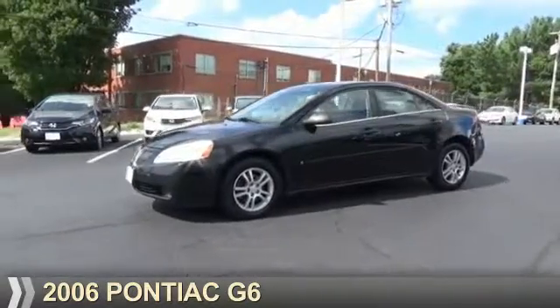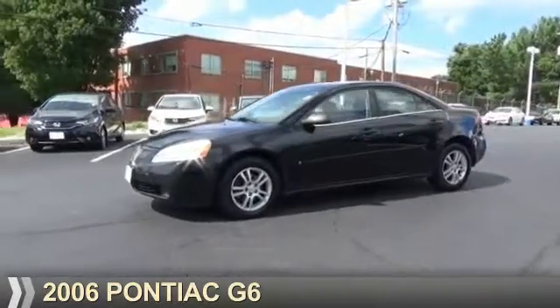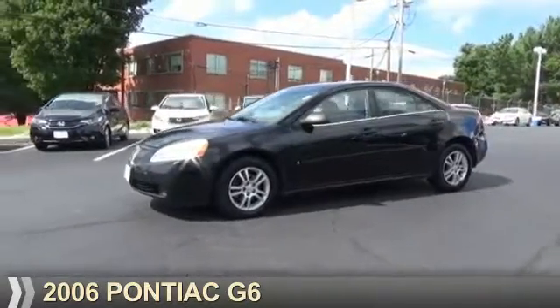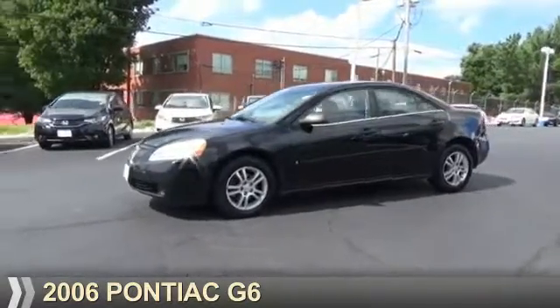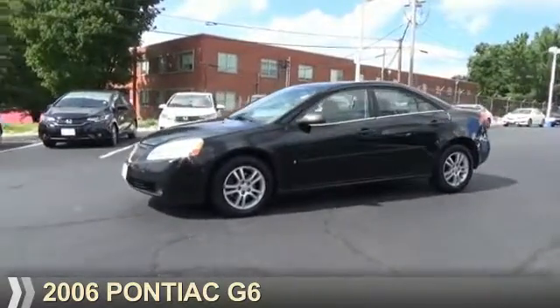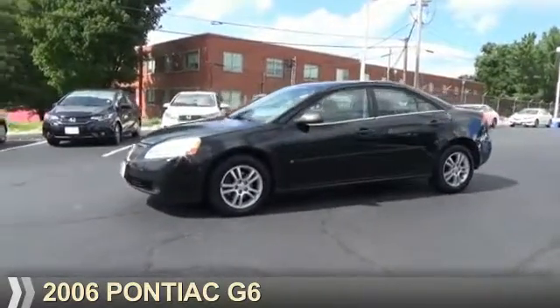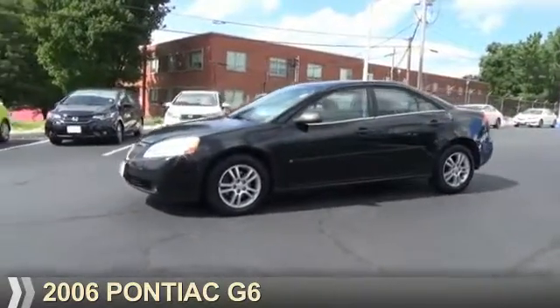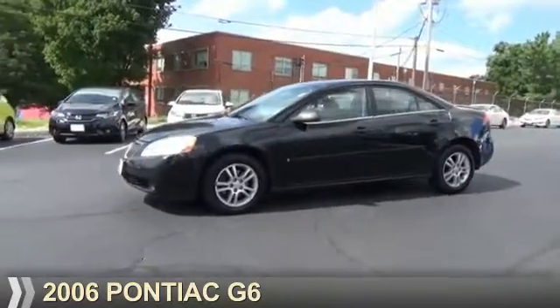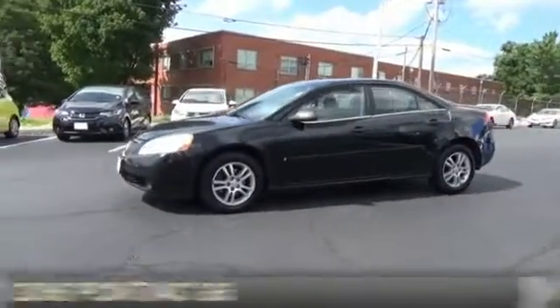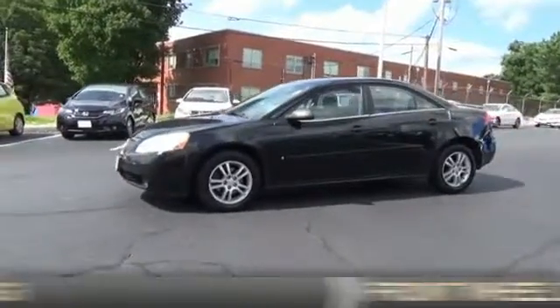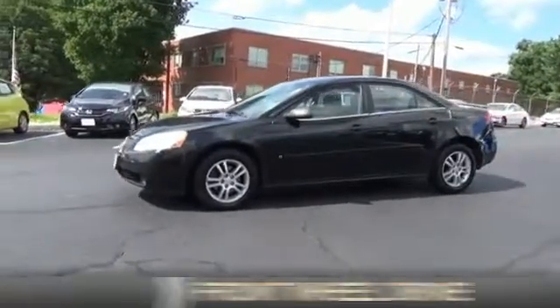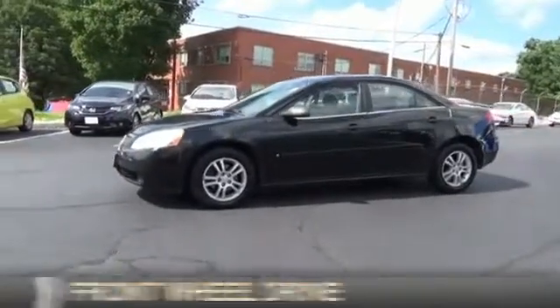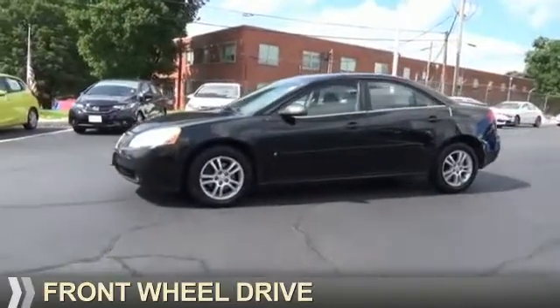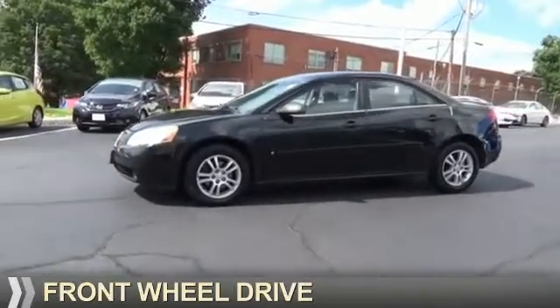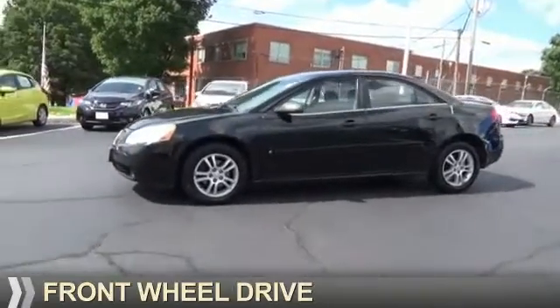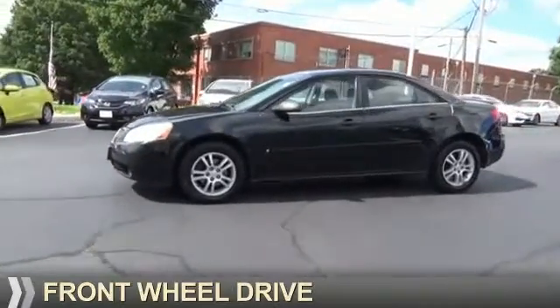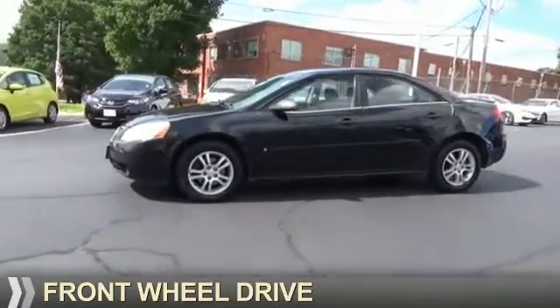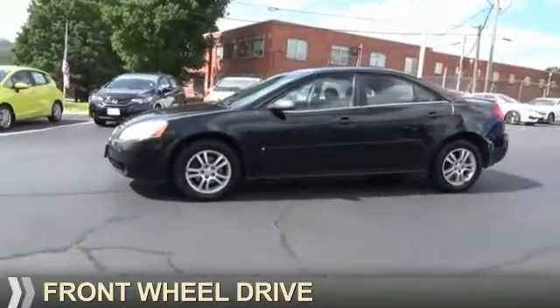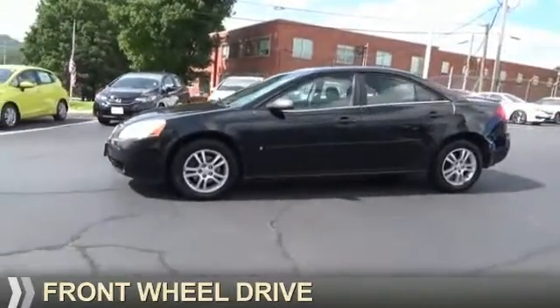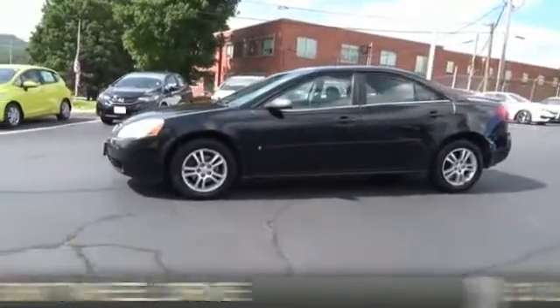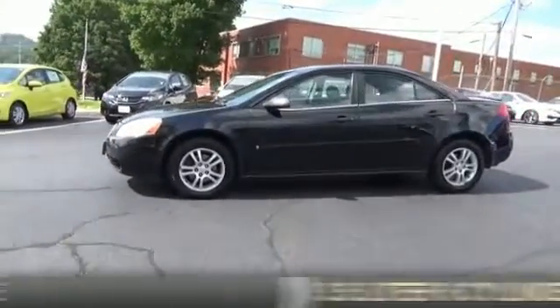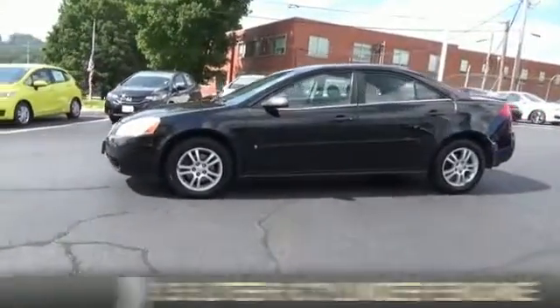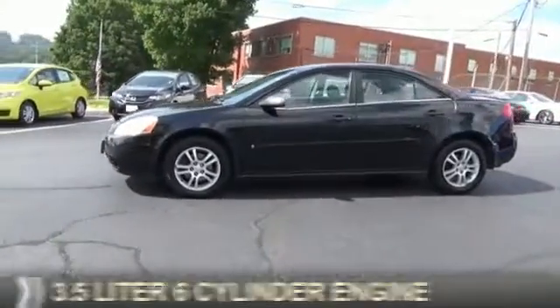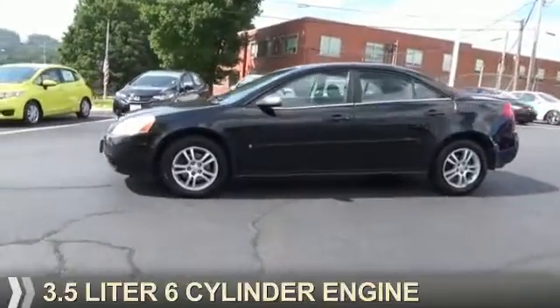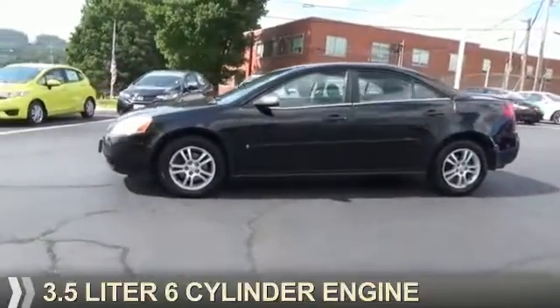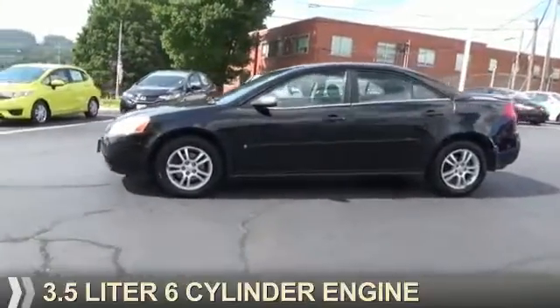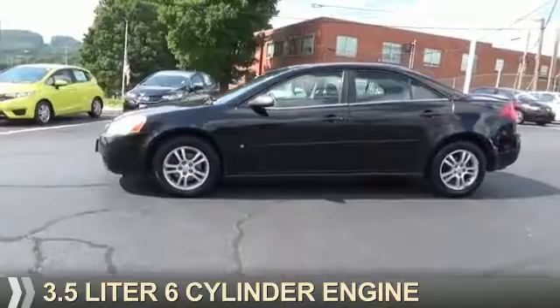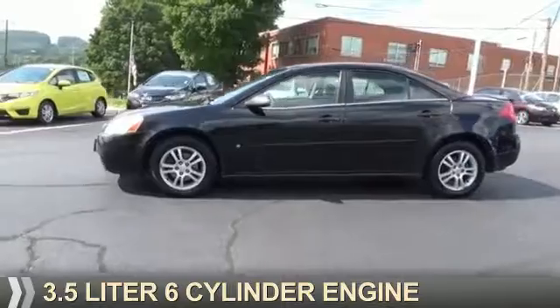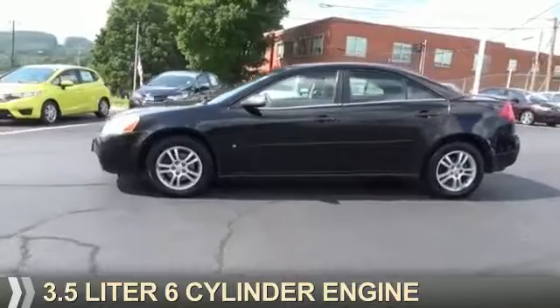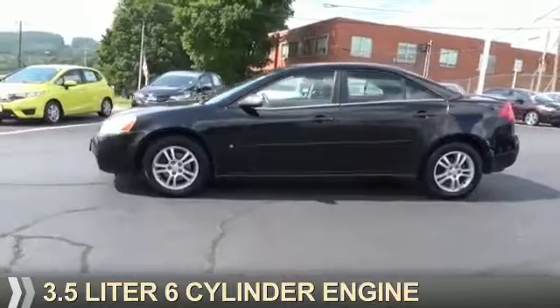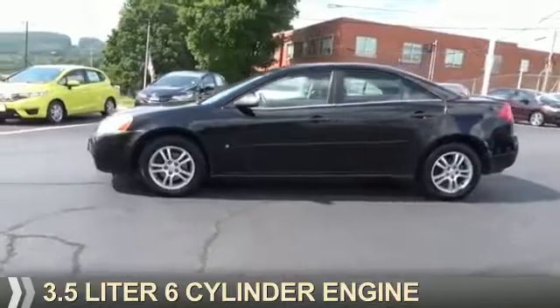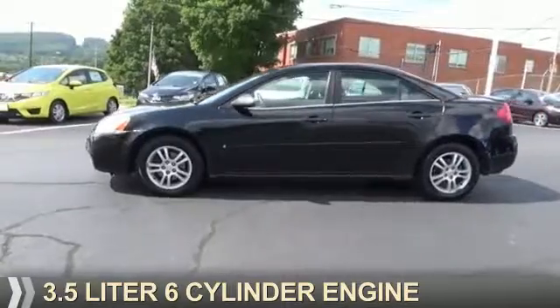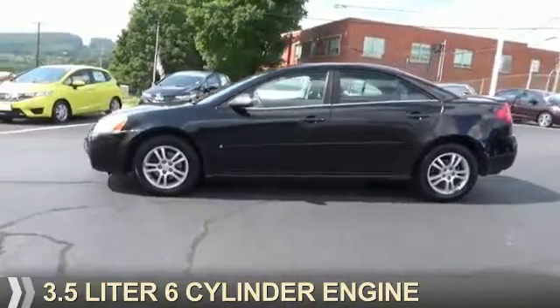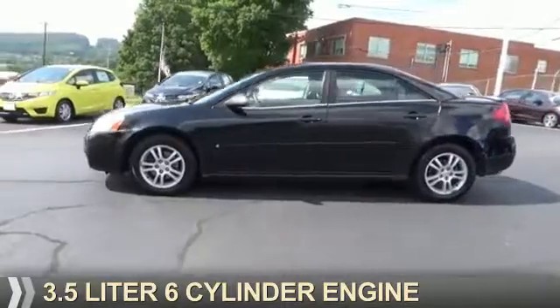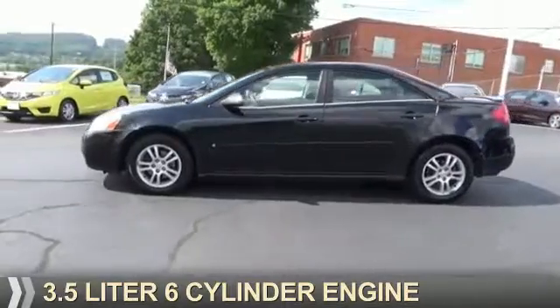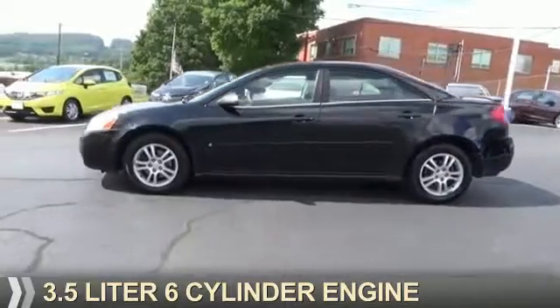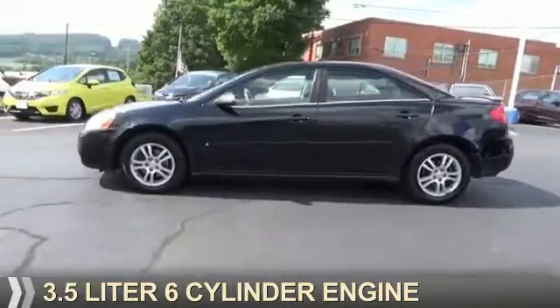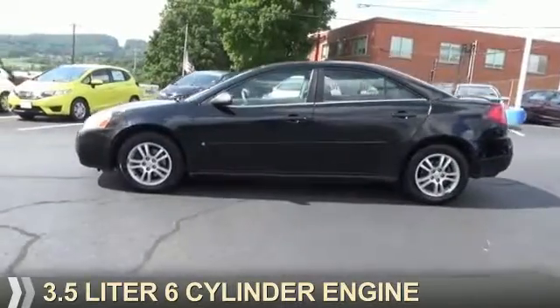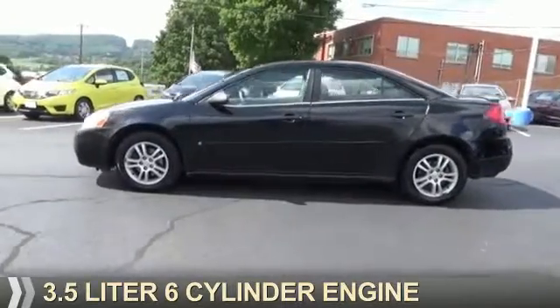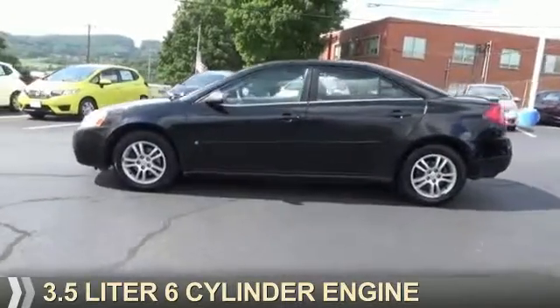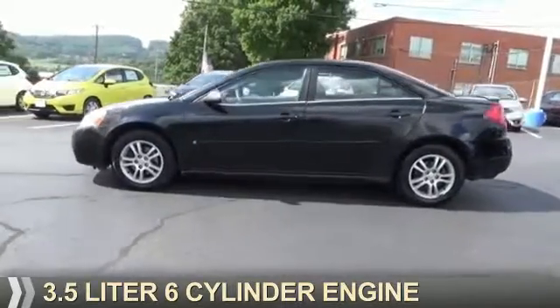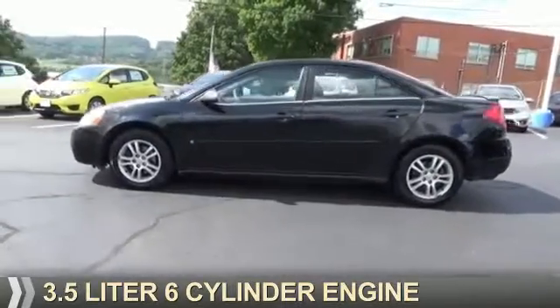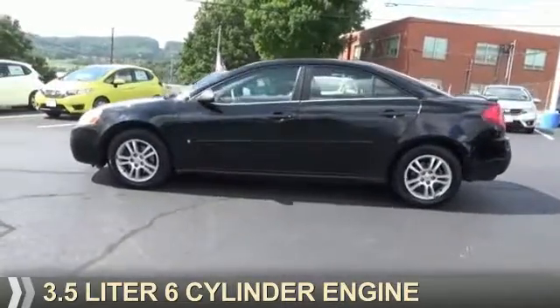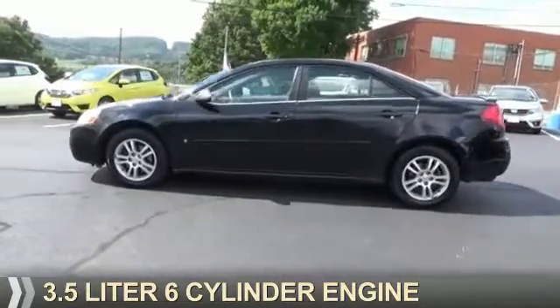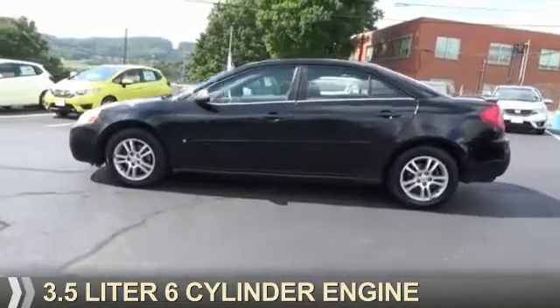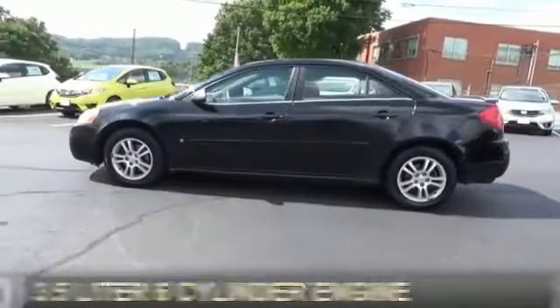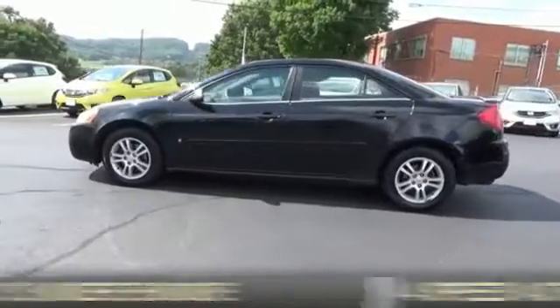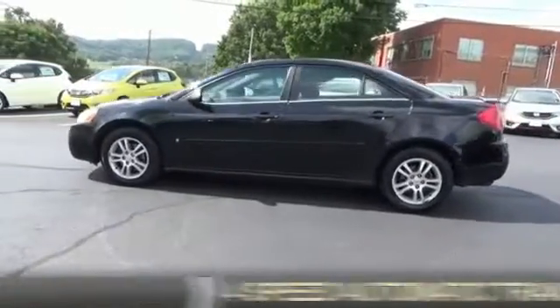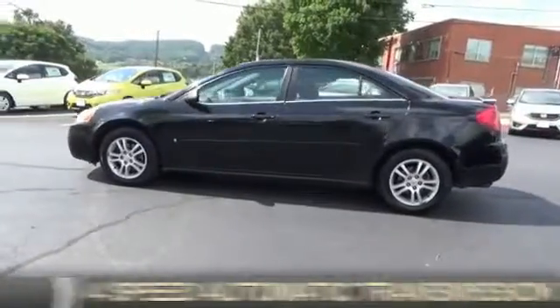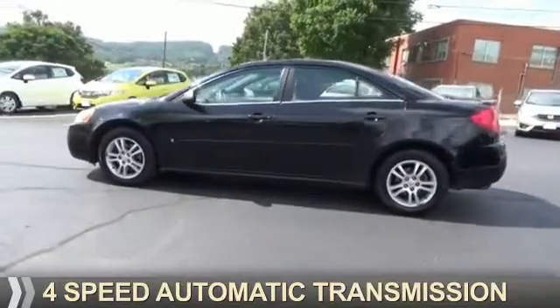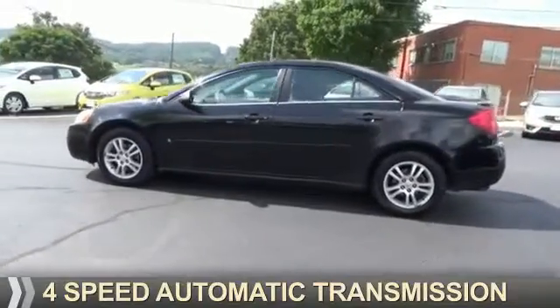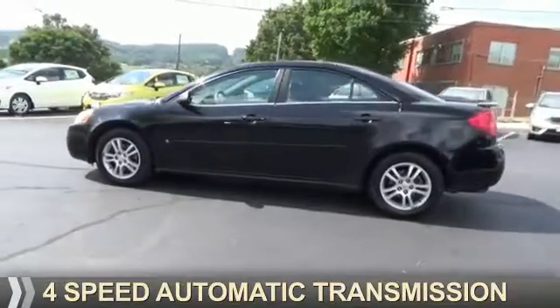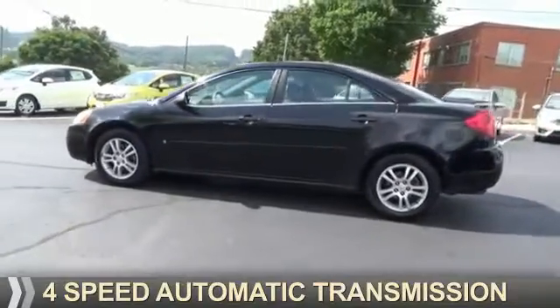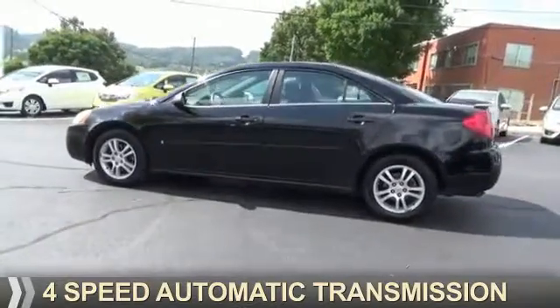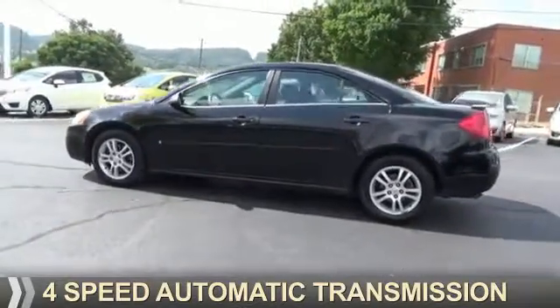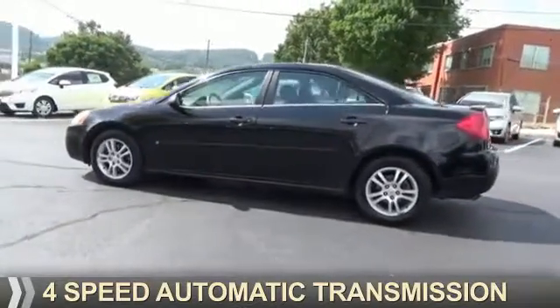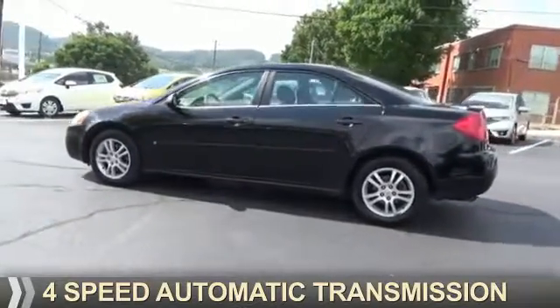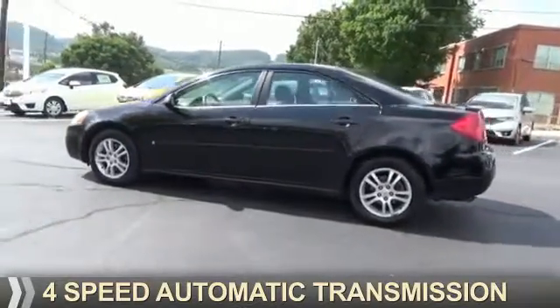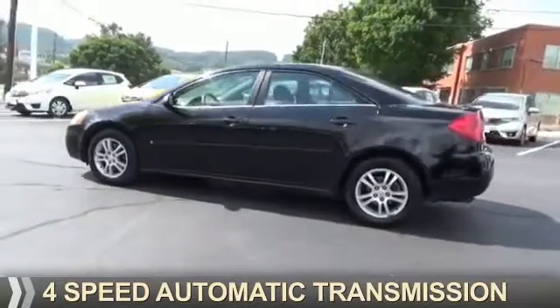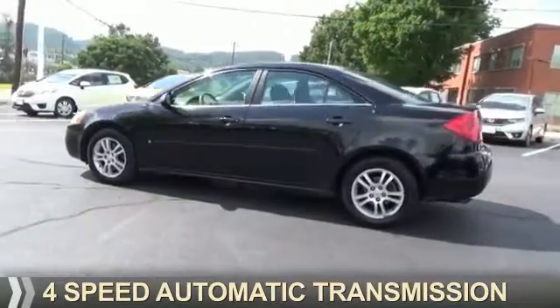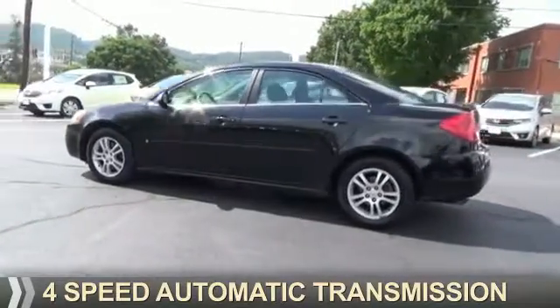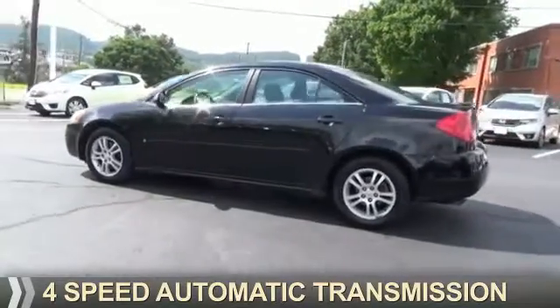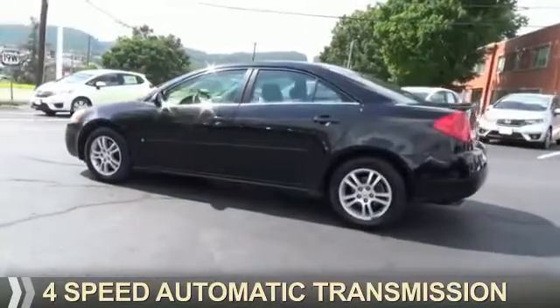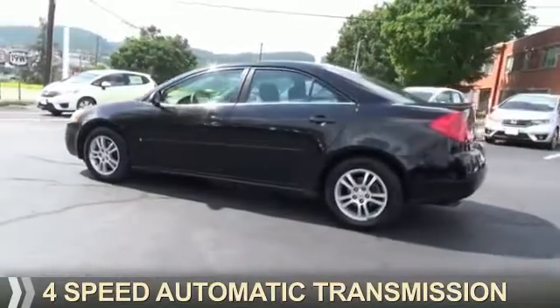It's powered by front-wheel drive, a 3.5-liter six-cylinder engine, and a four-speed automatic transmission.